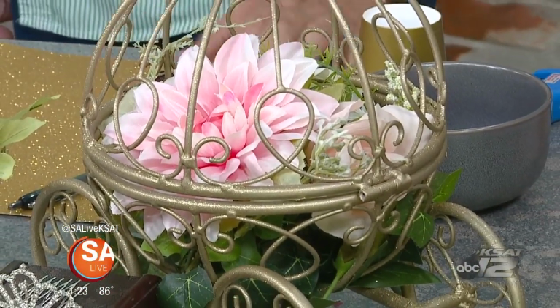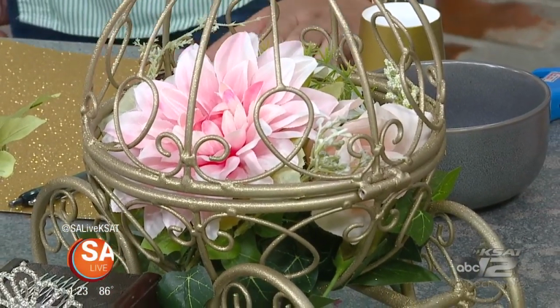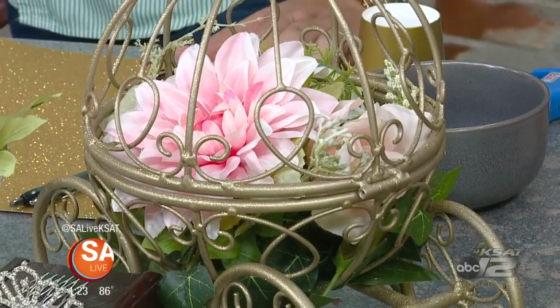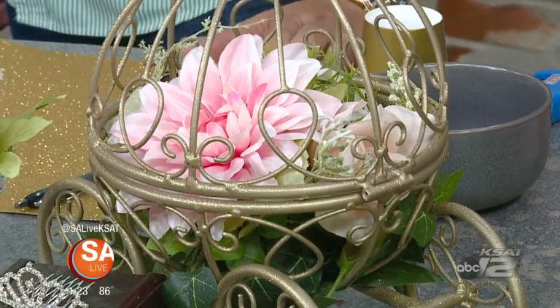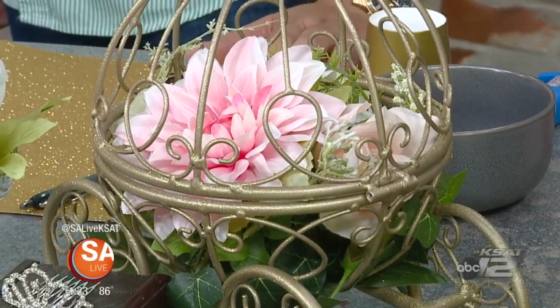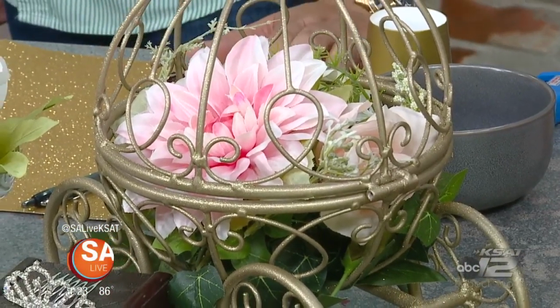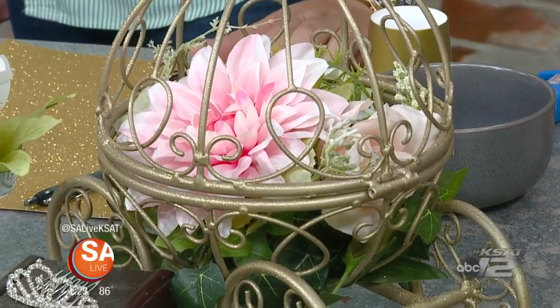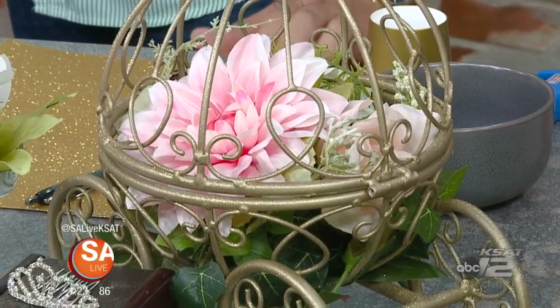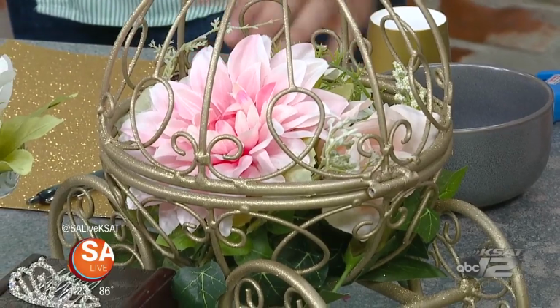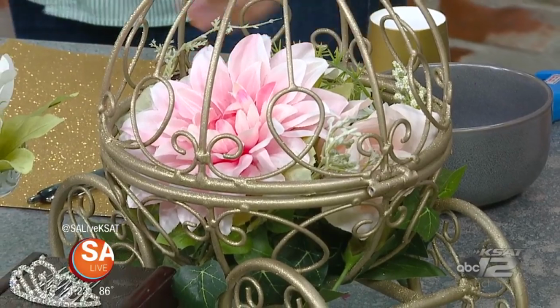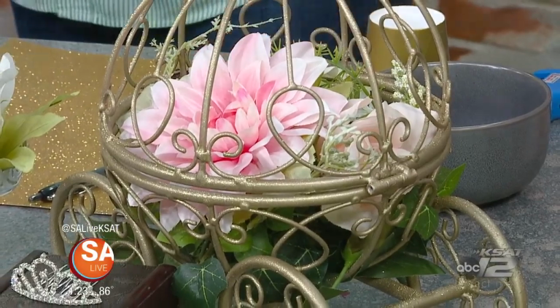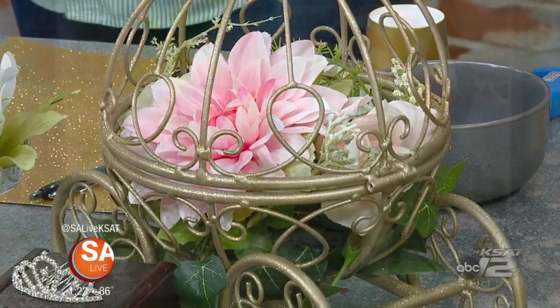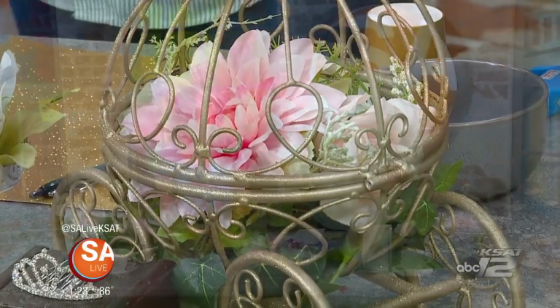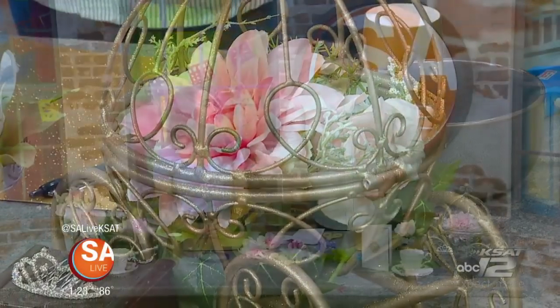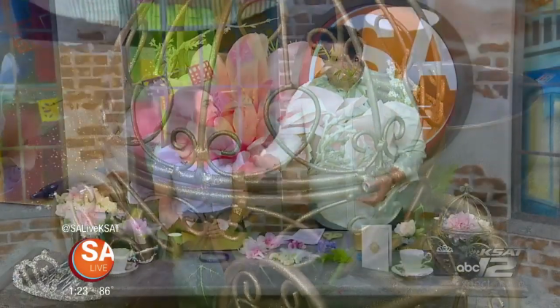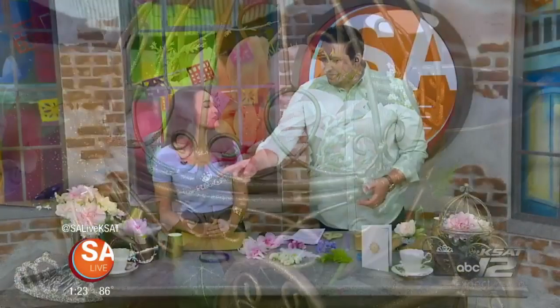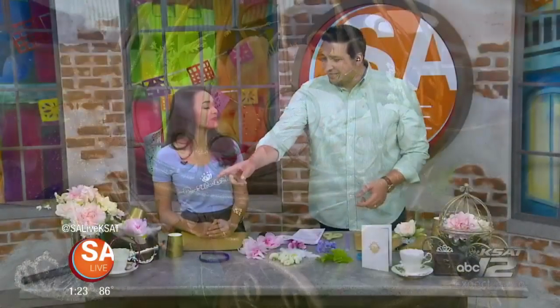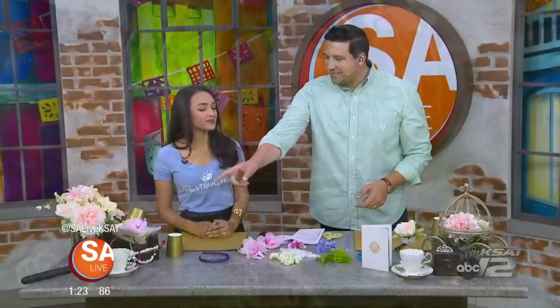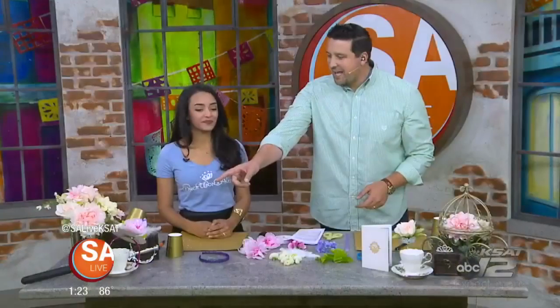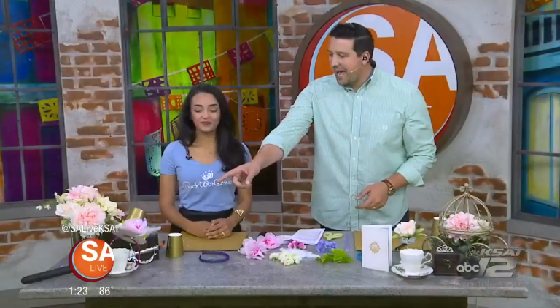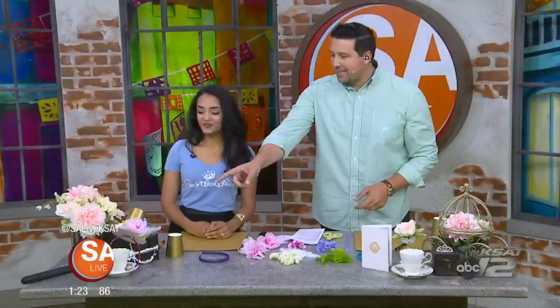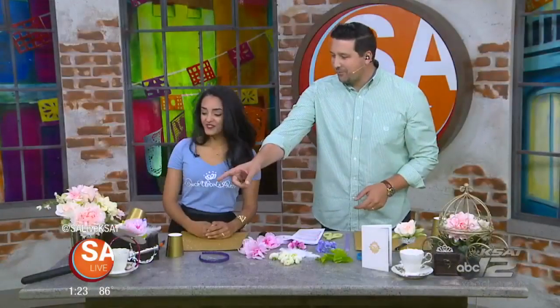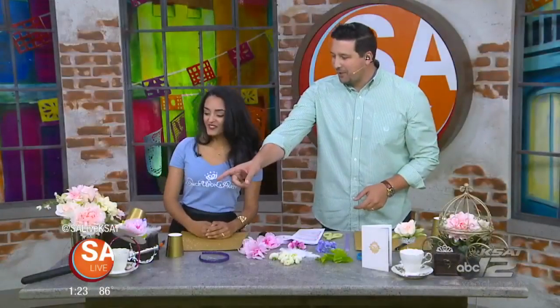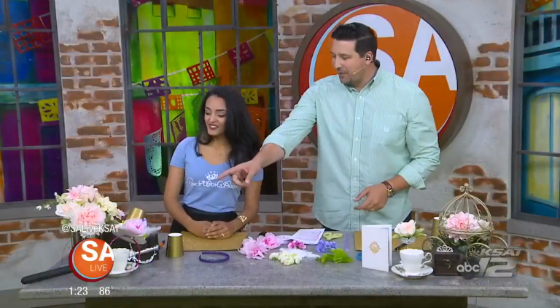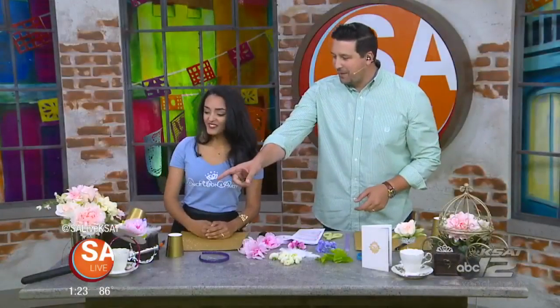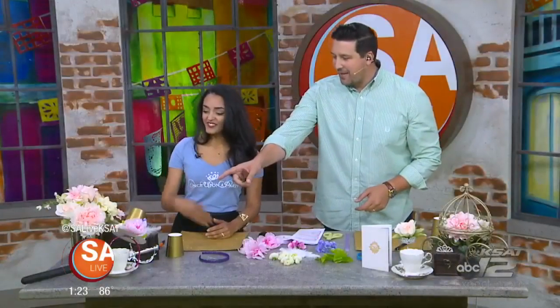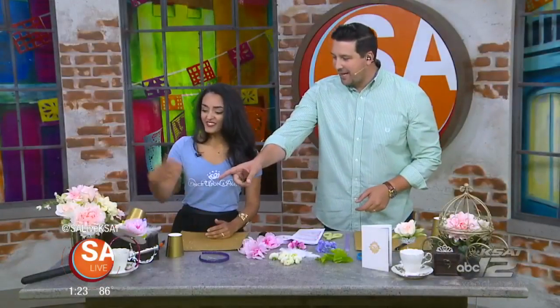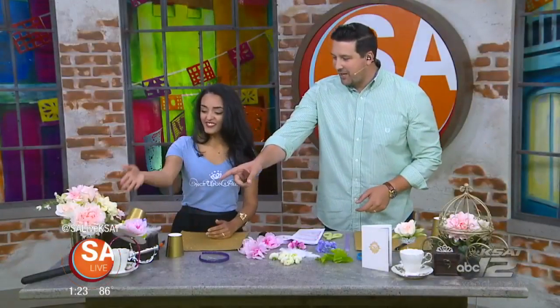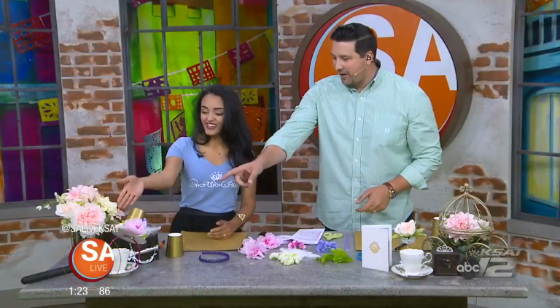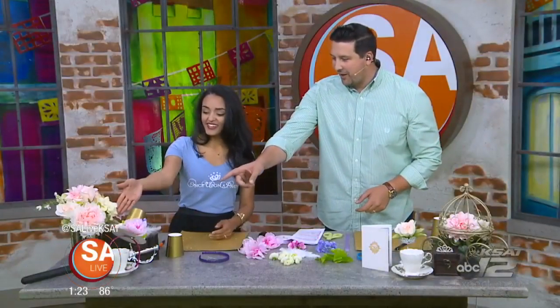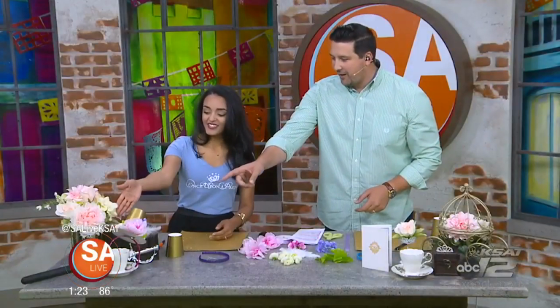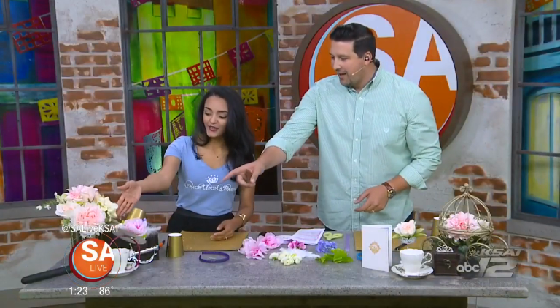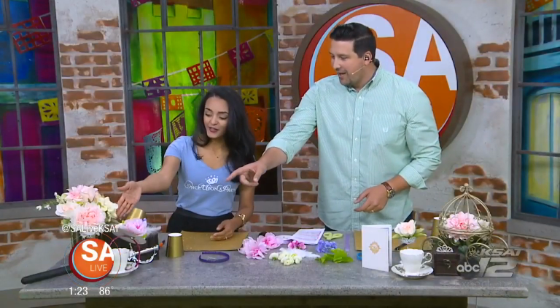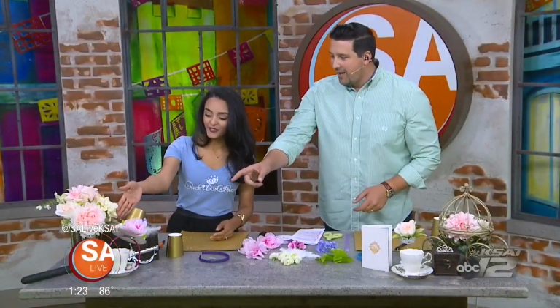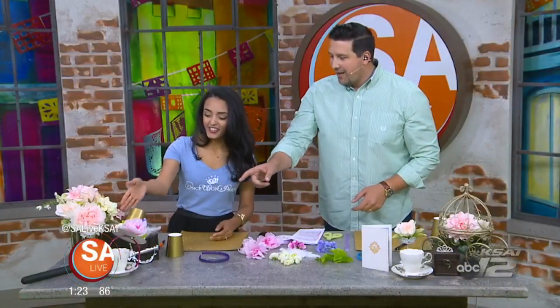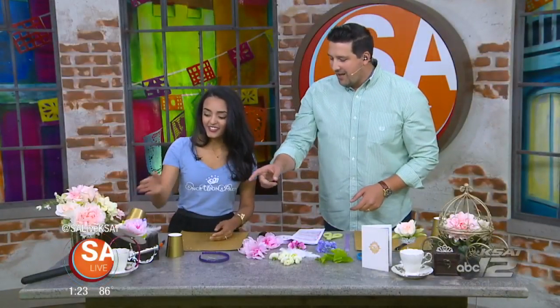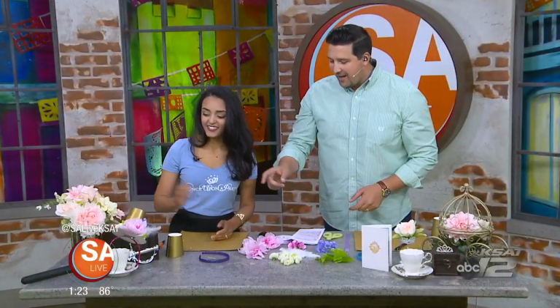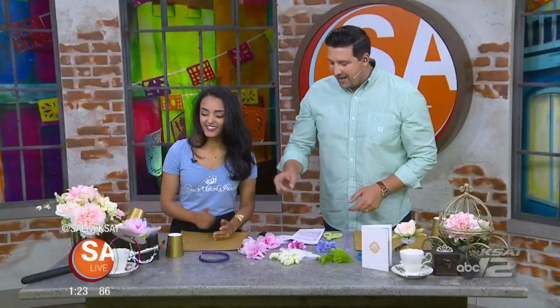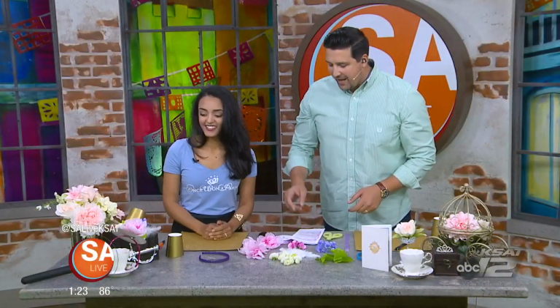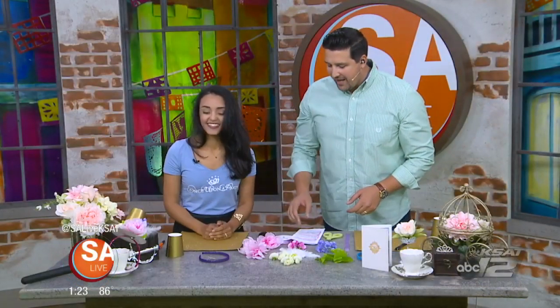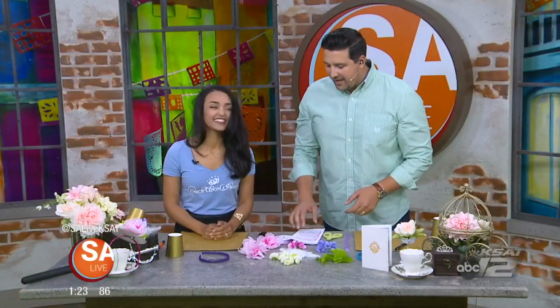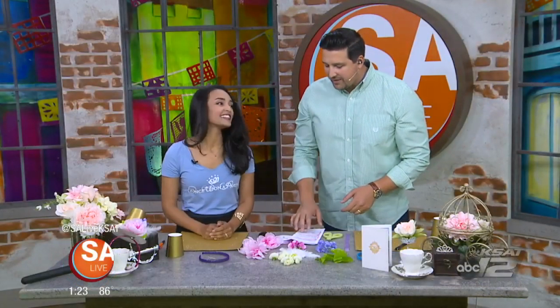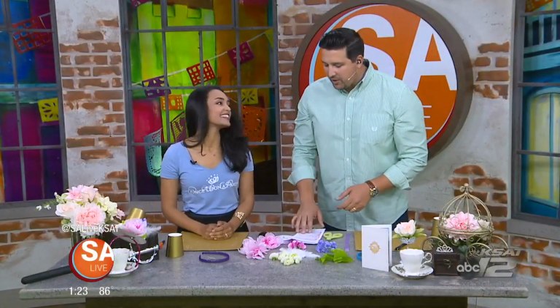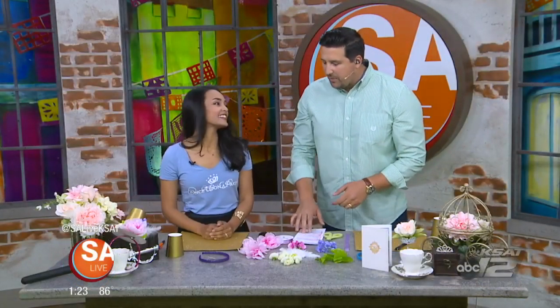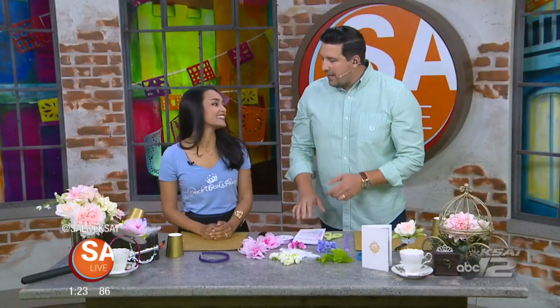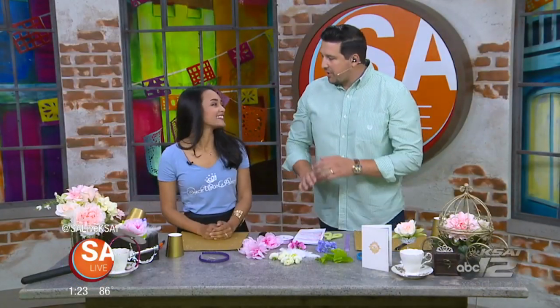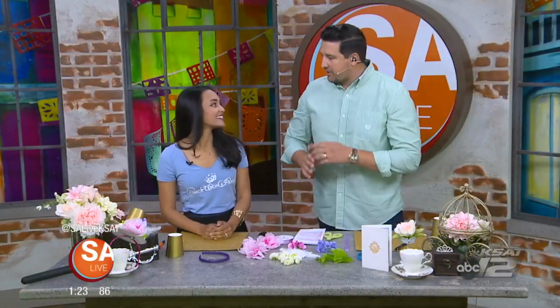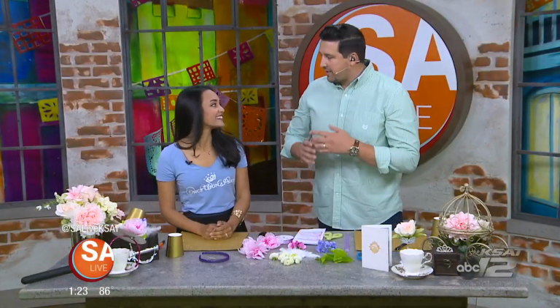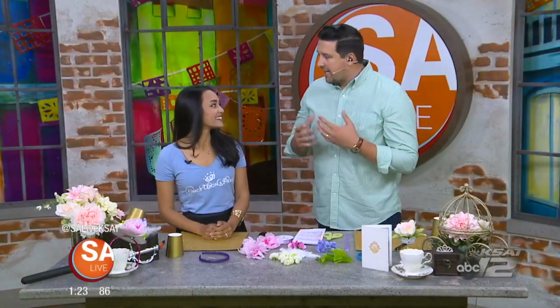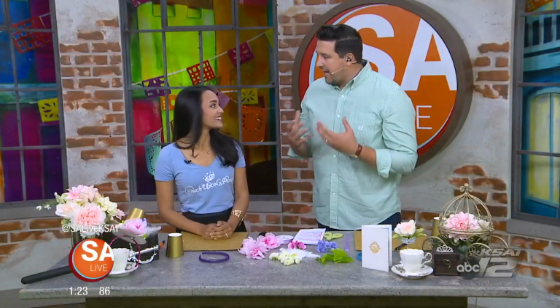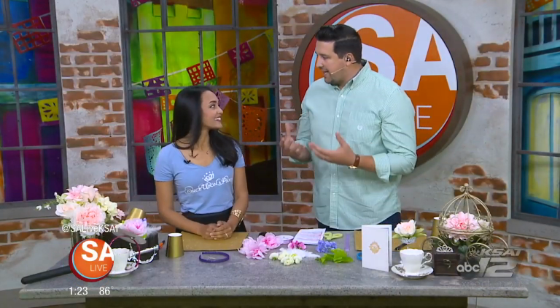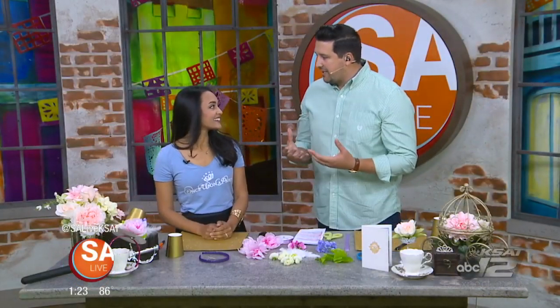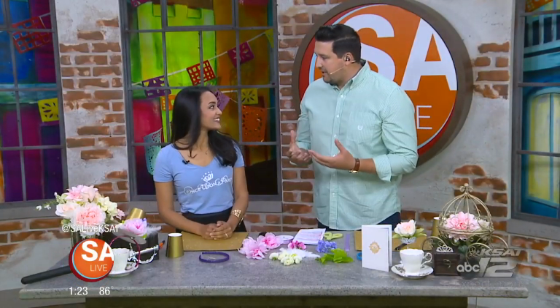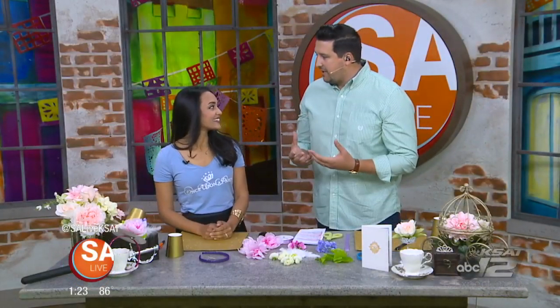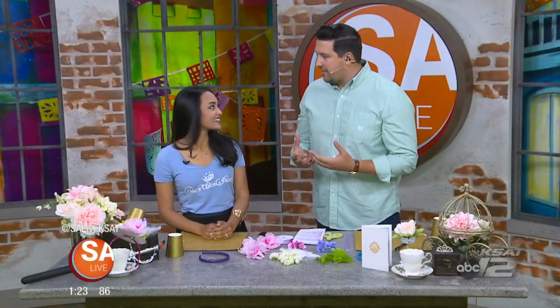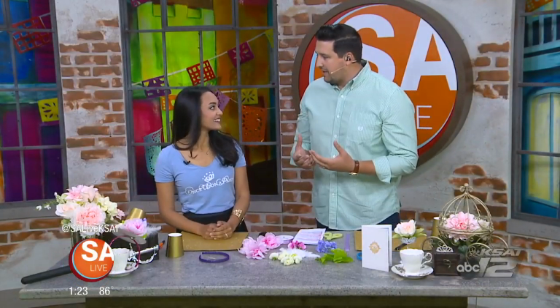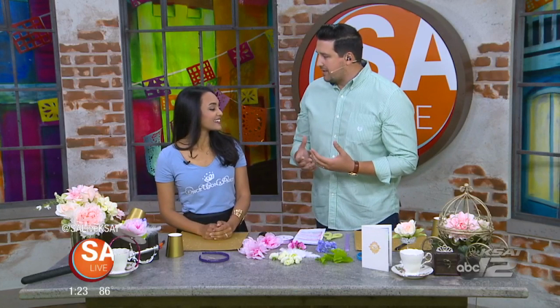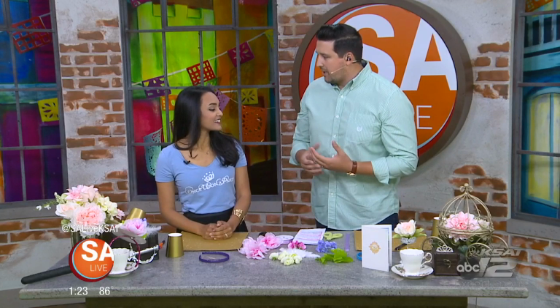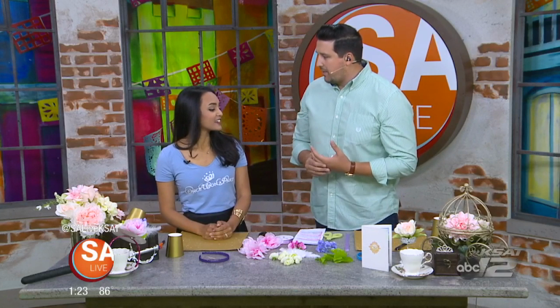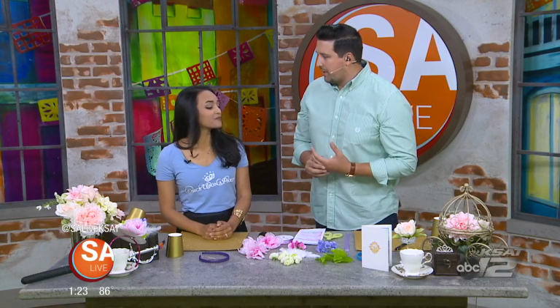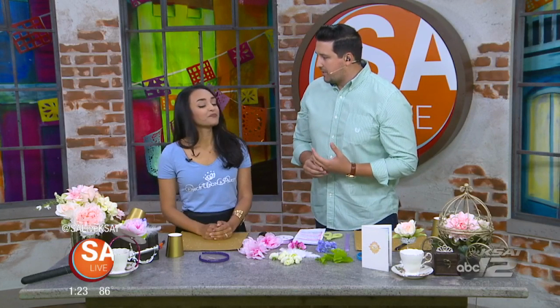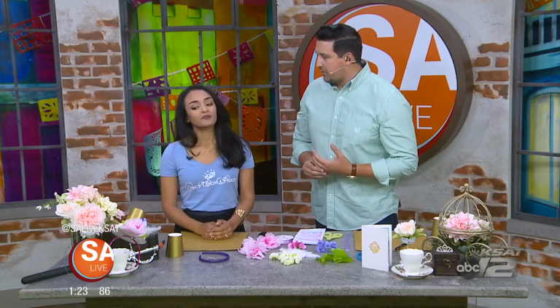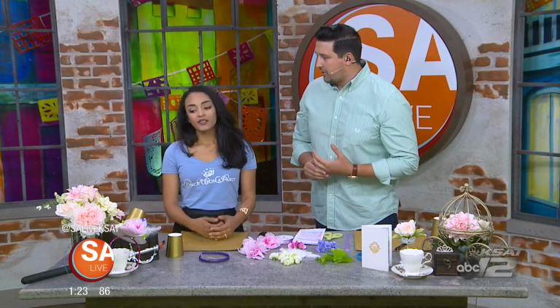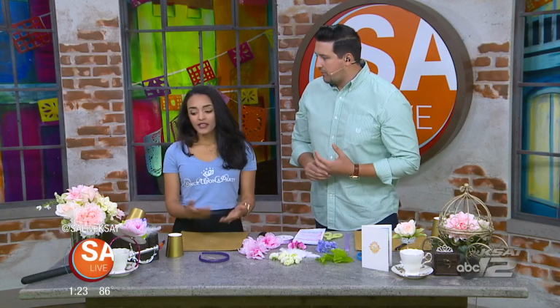Yes, exactly. So talk to me about it. This is the hat that we're going to be making here. Yes, right over here. And it's going to be actually tied into the event that's coming up soon too.